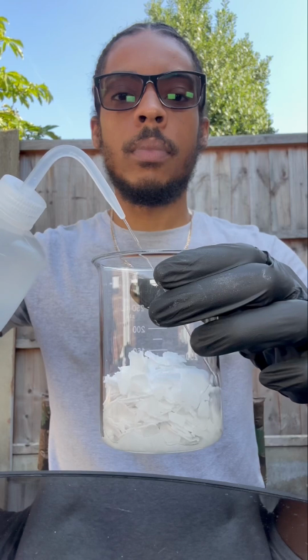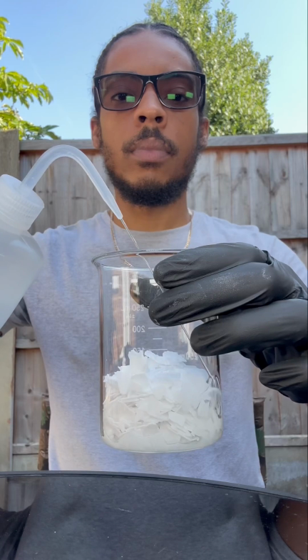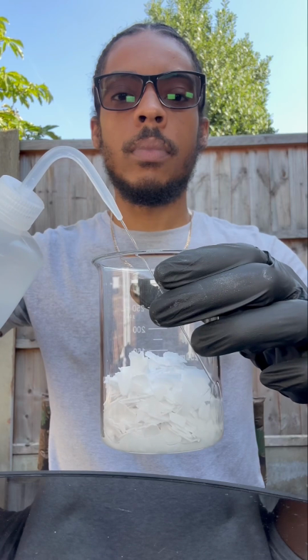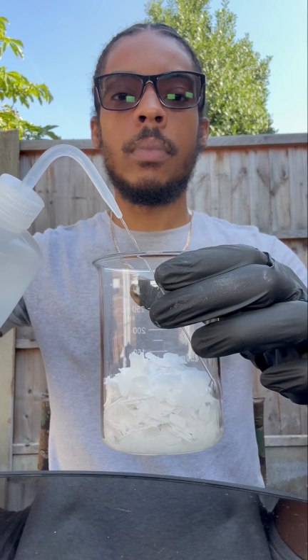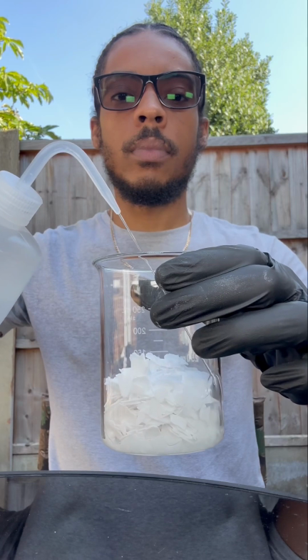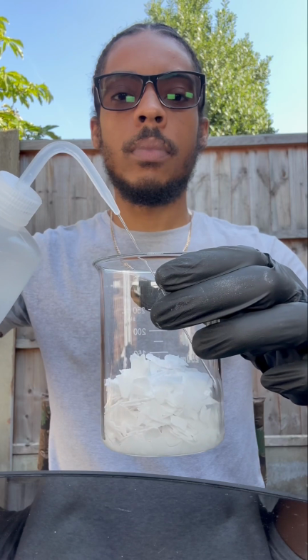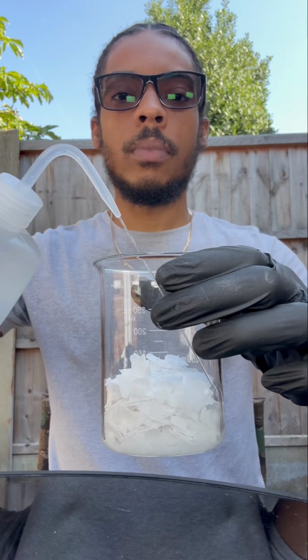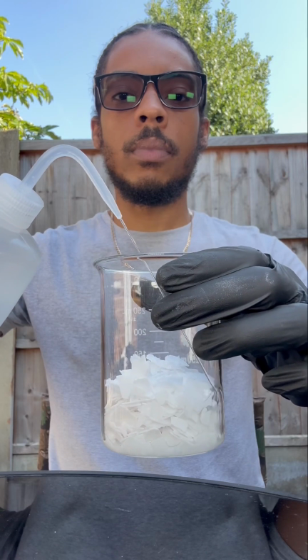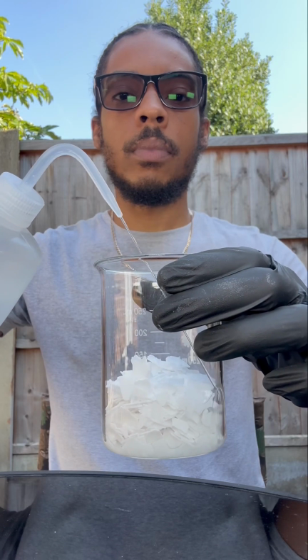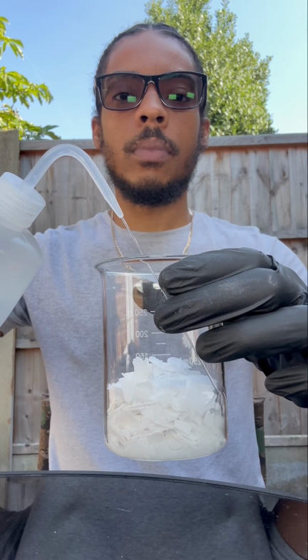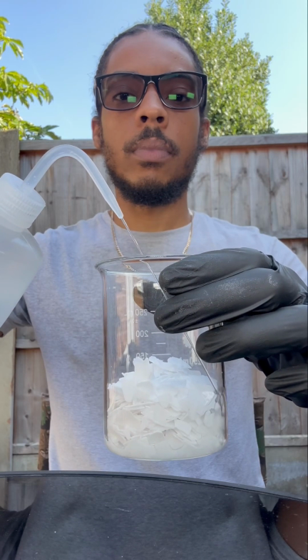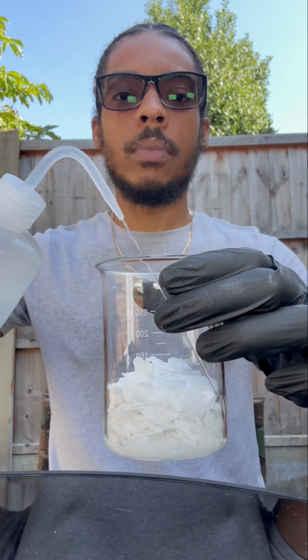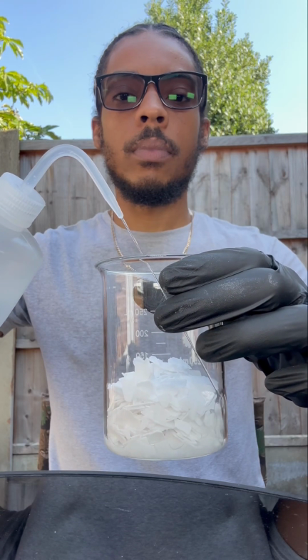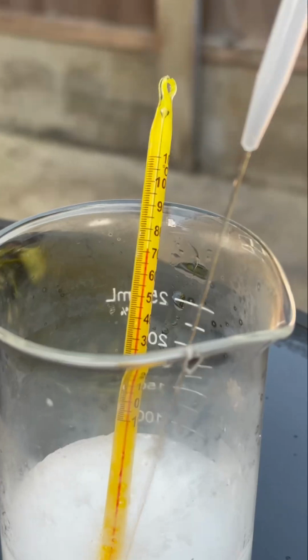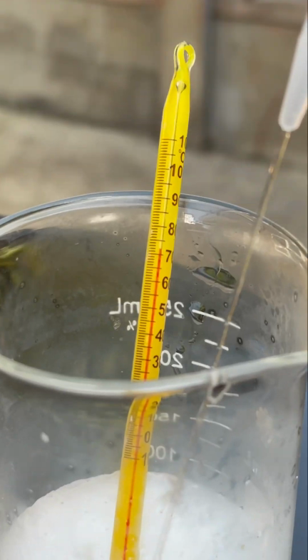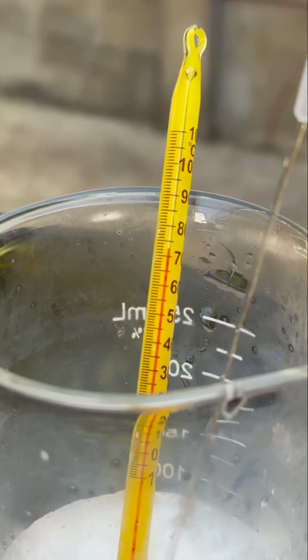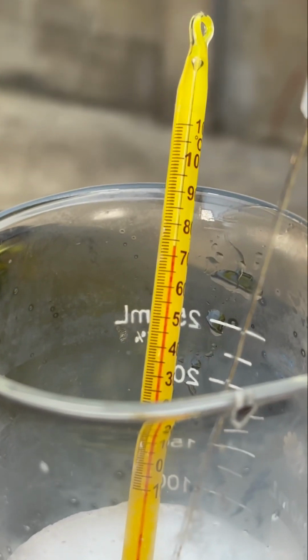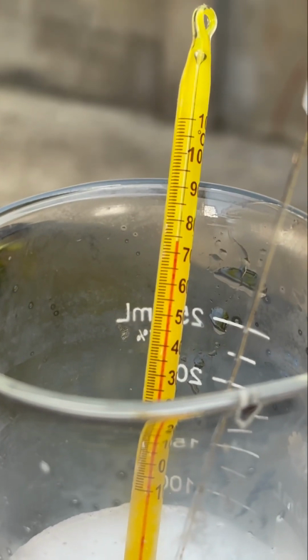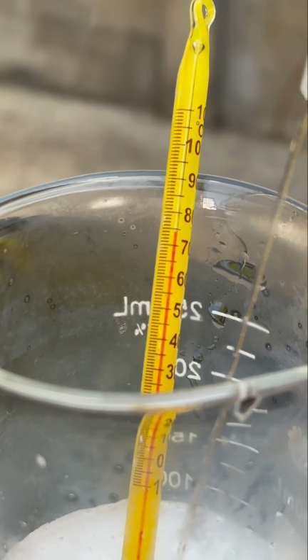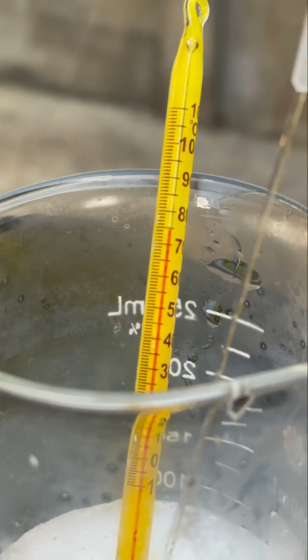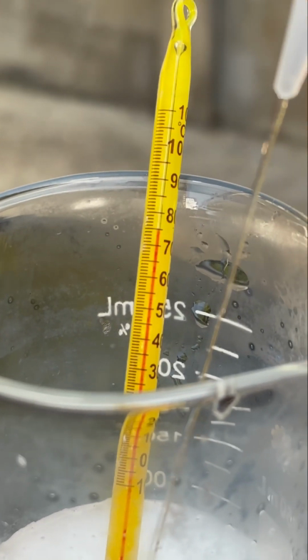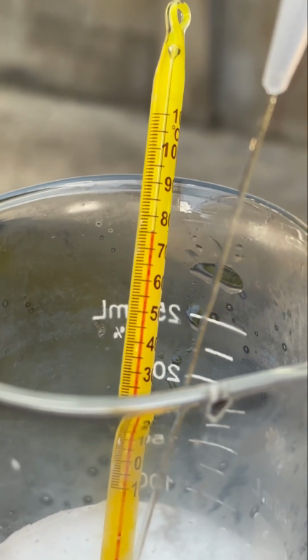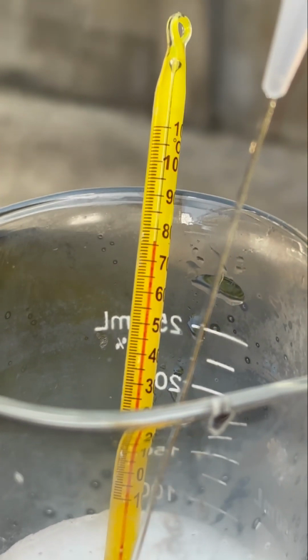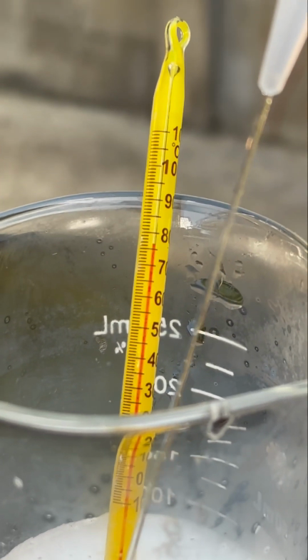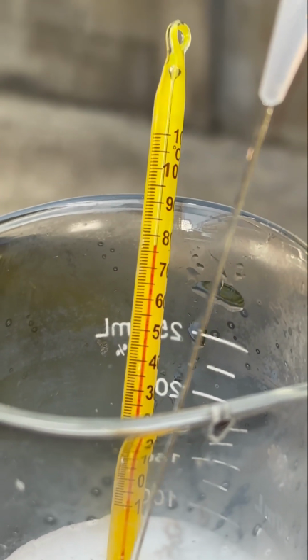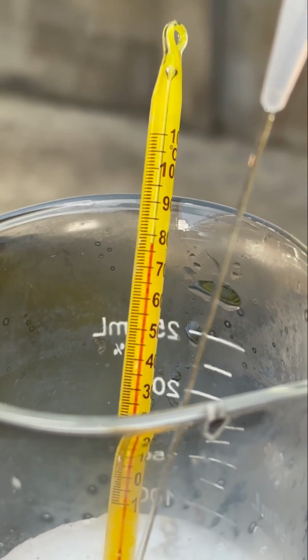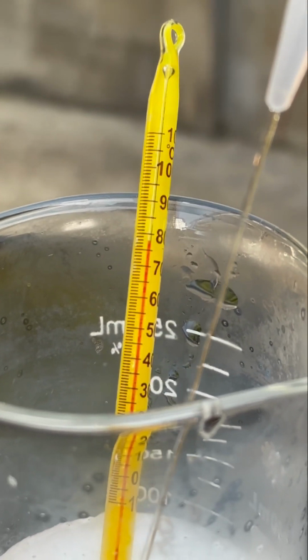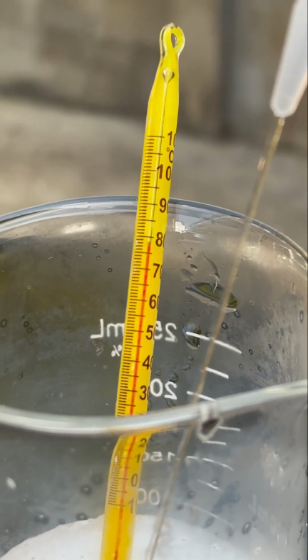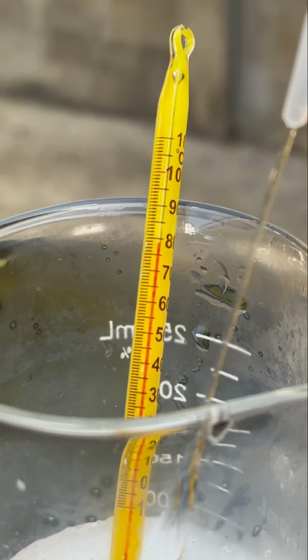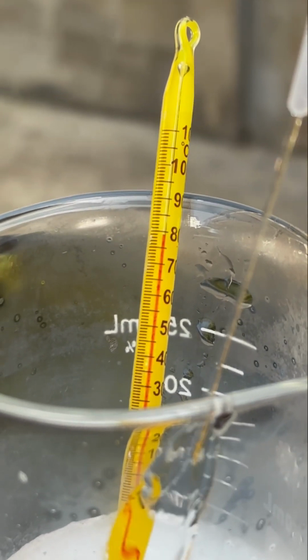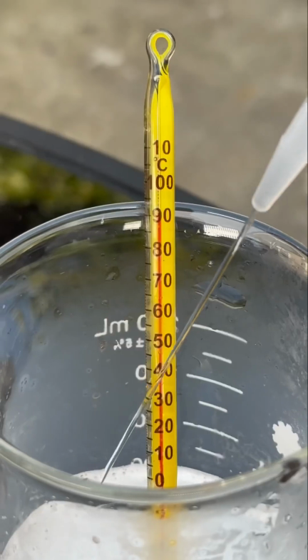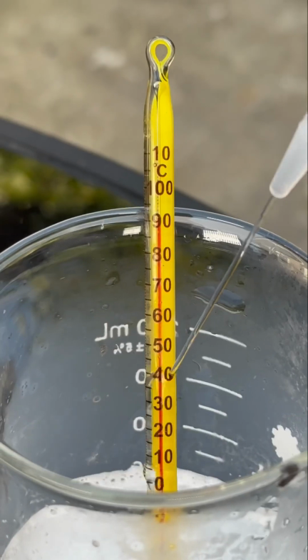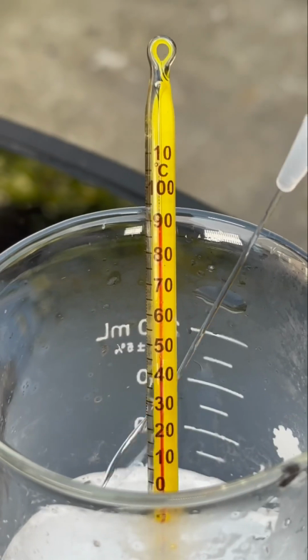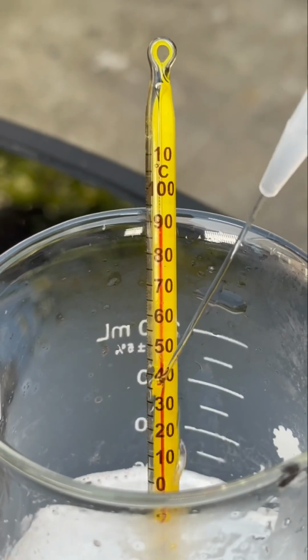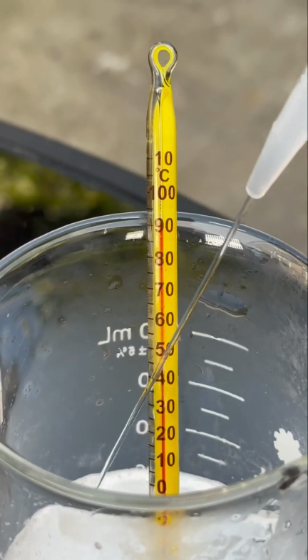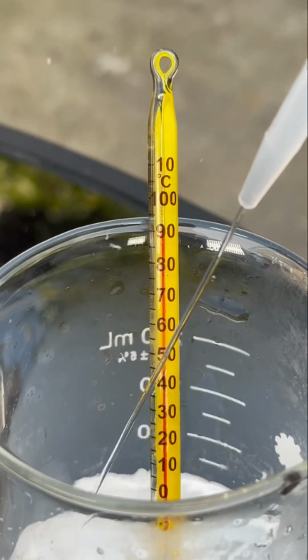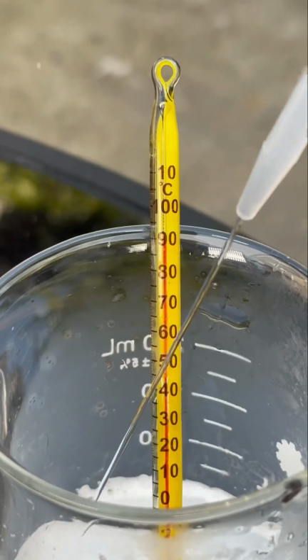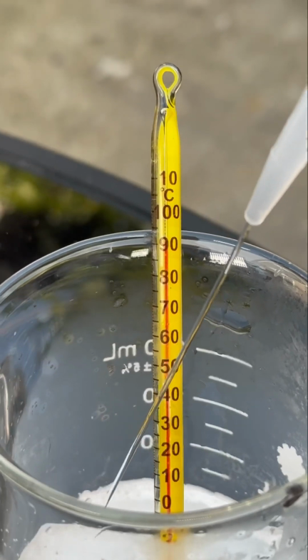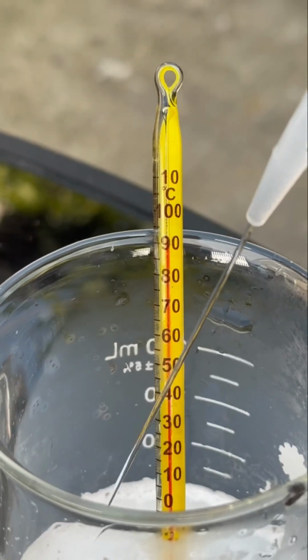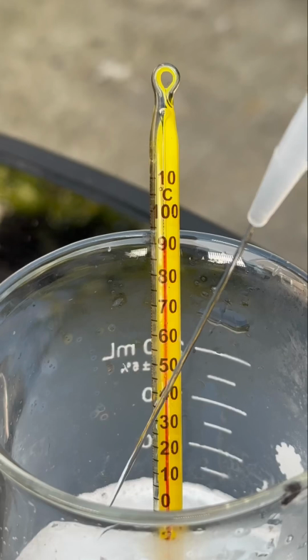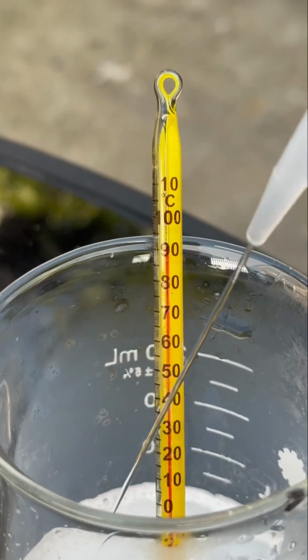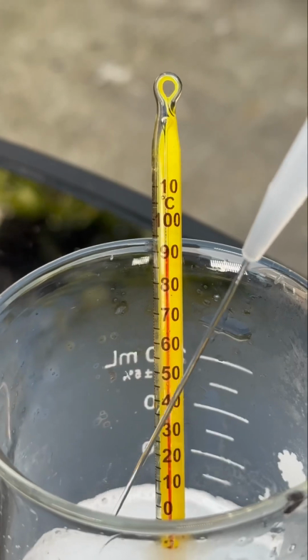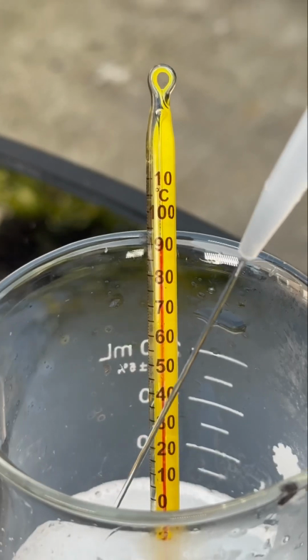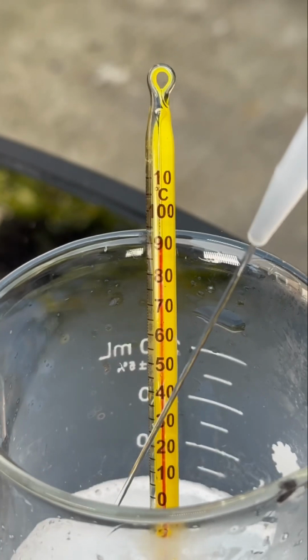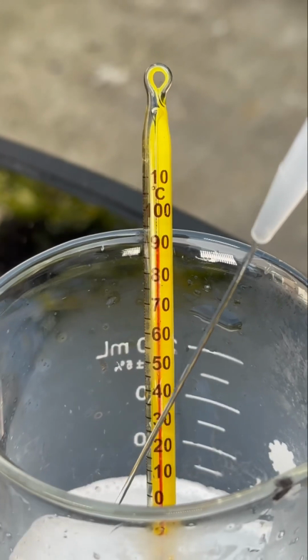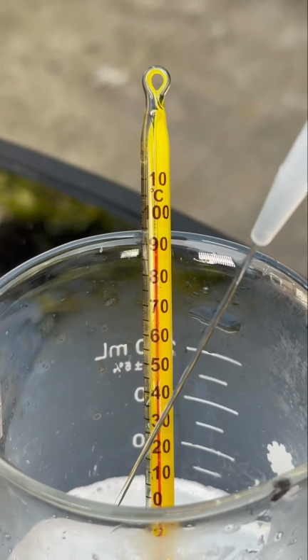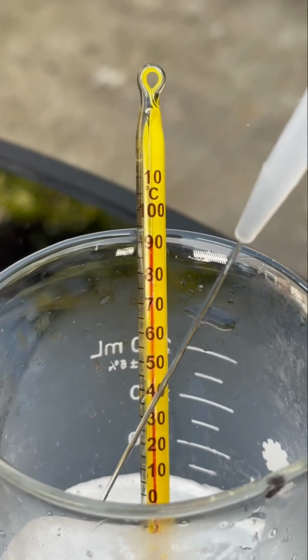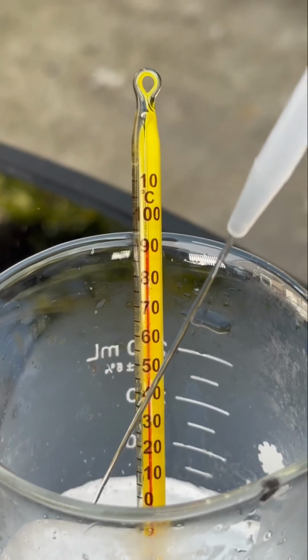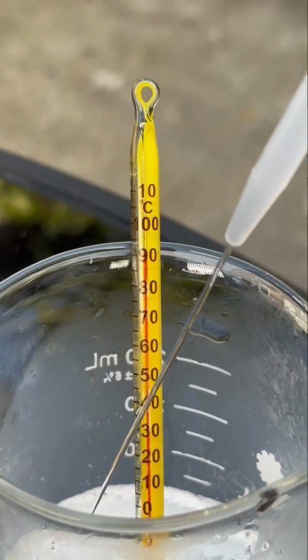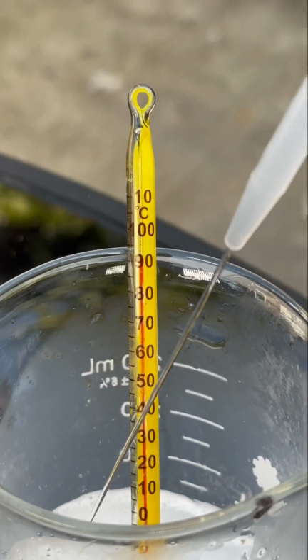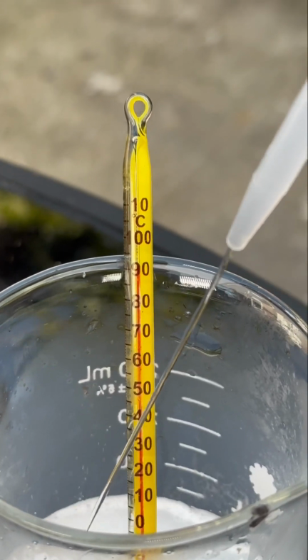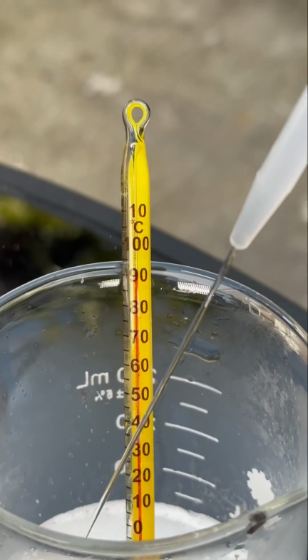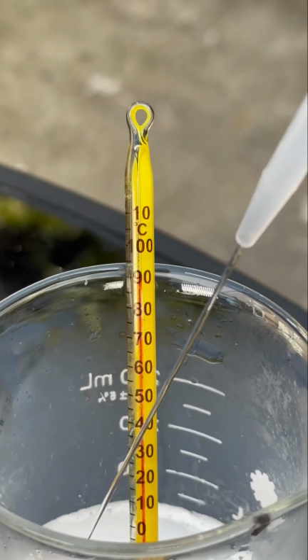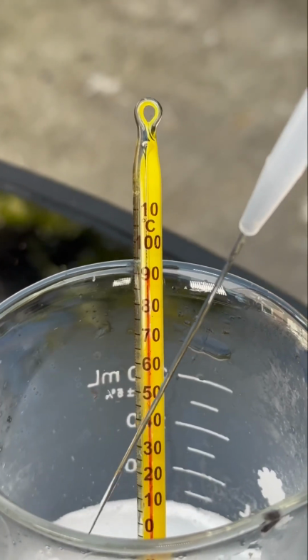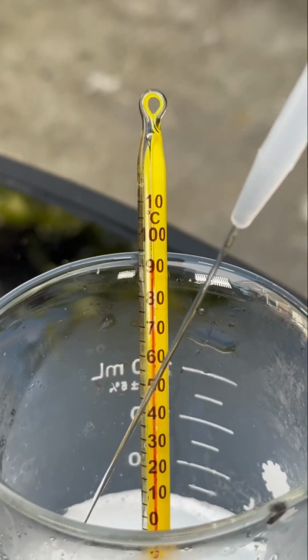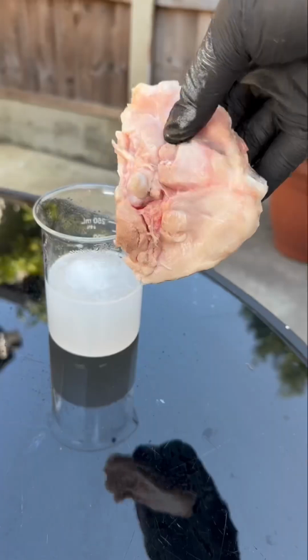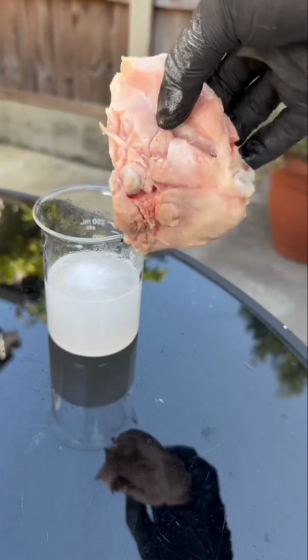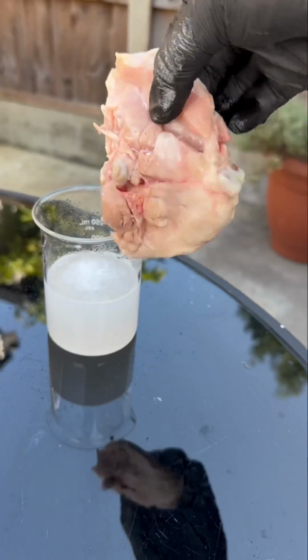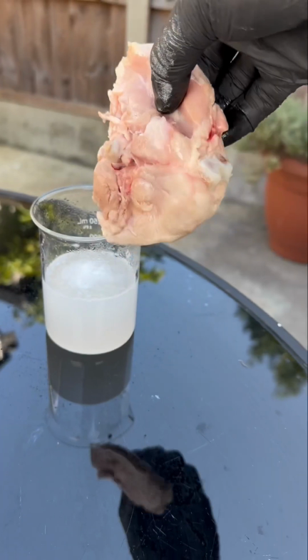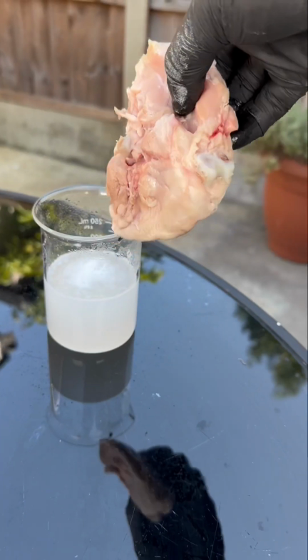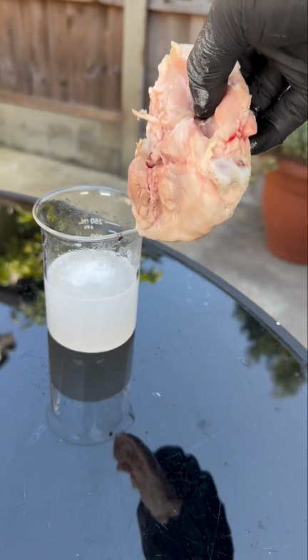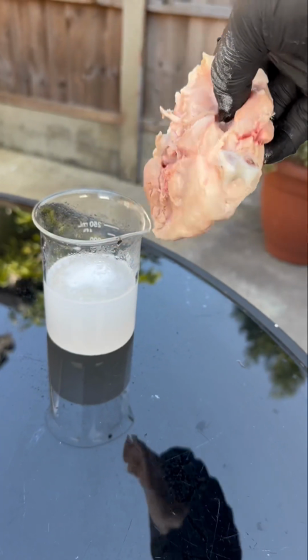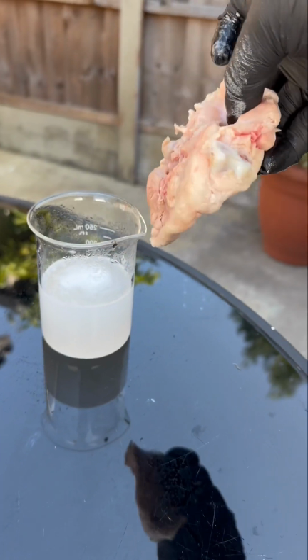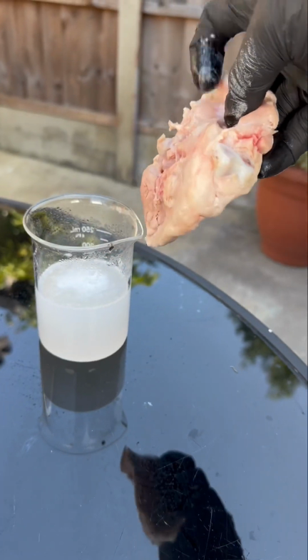The first thing we need to do is add a little bit of water to the potassium hydroxide. Look how hot it gets — it's a bare exothermic reaction.